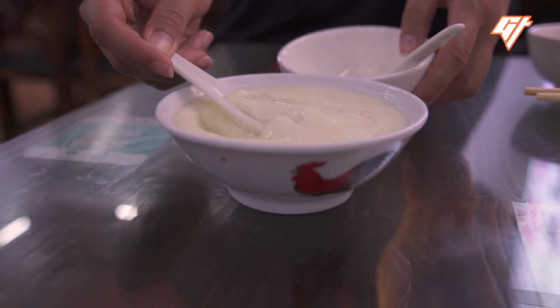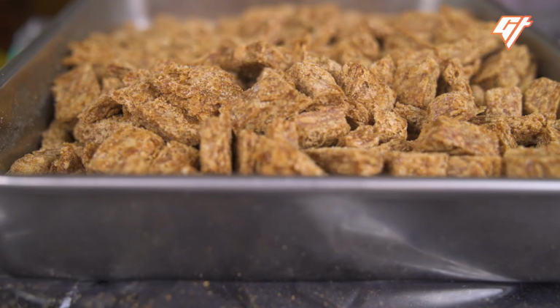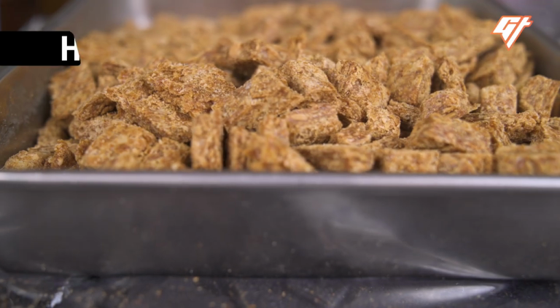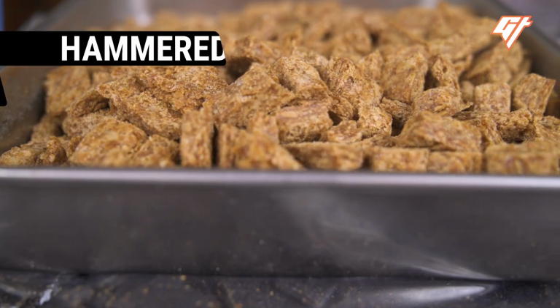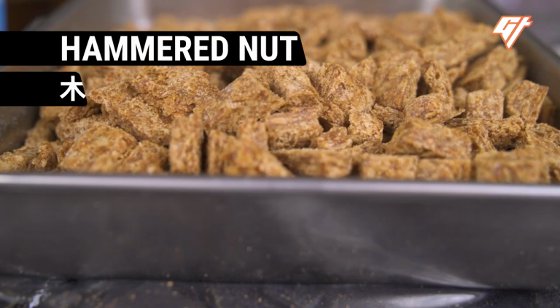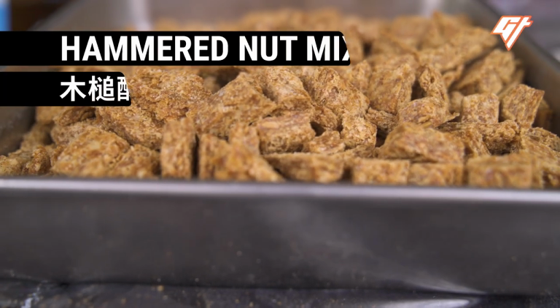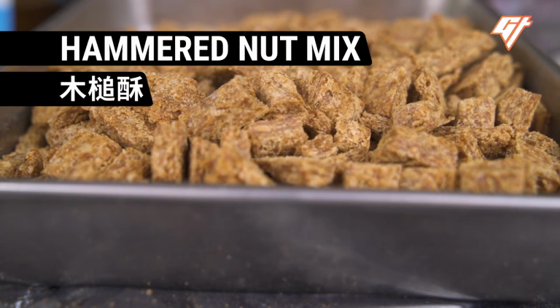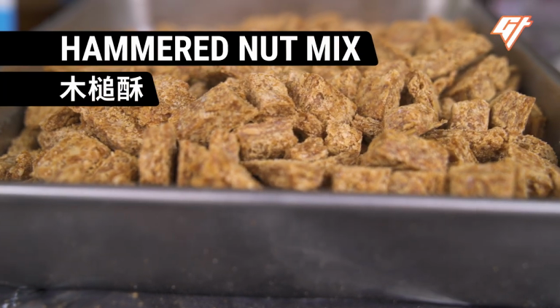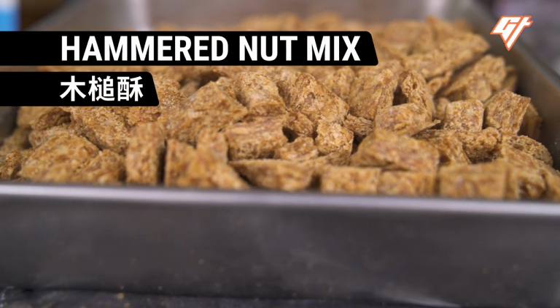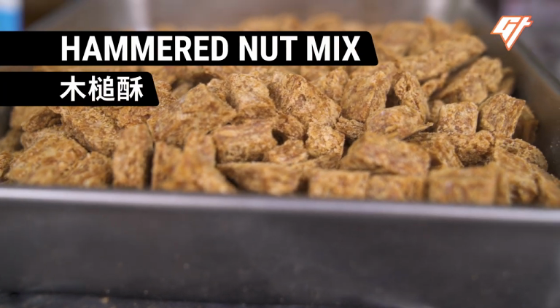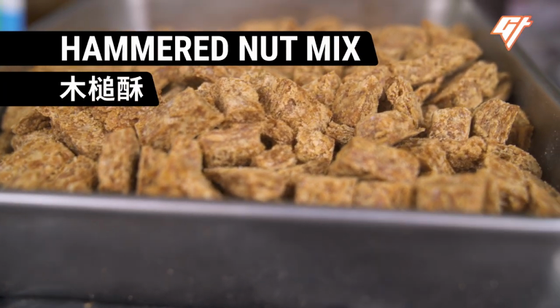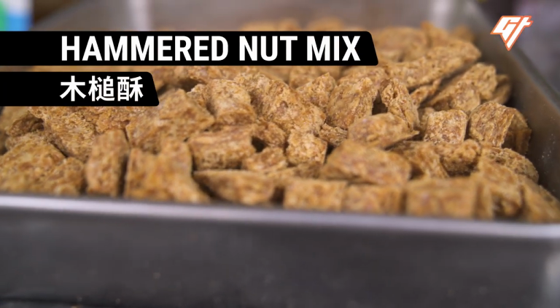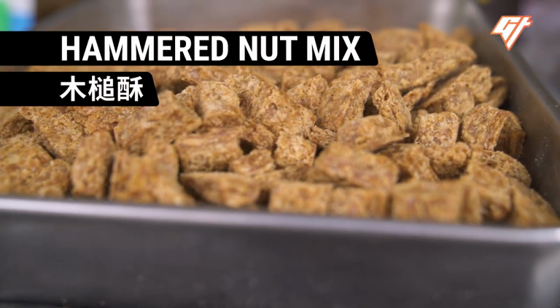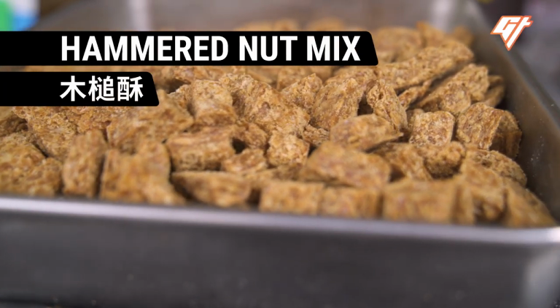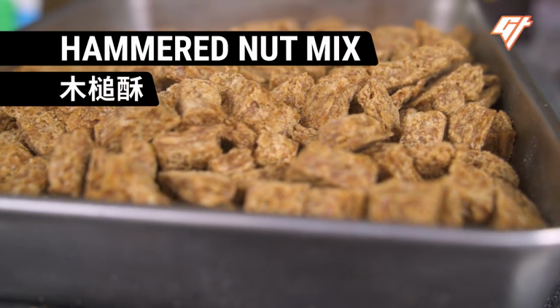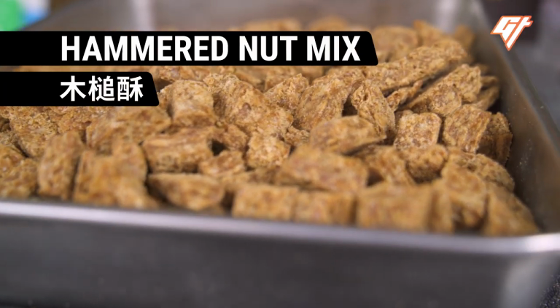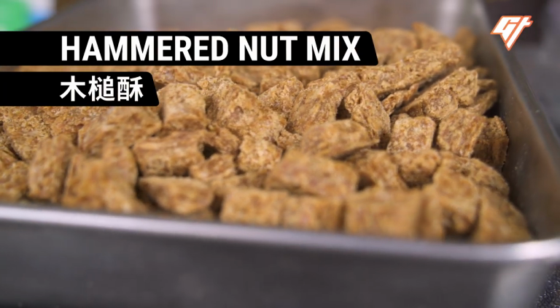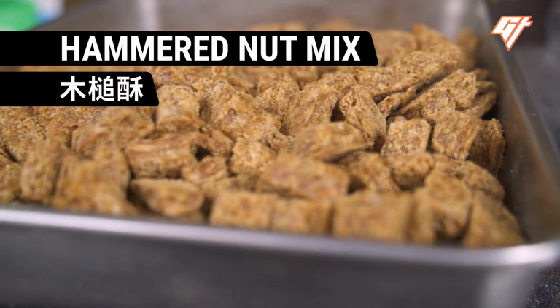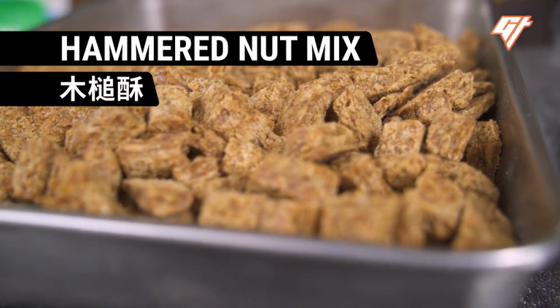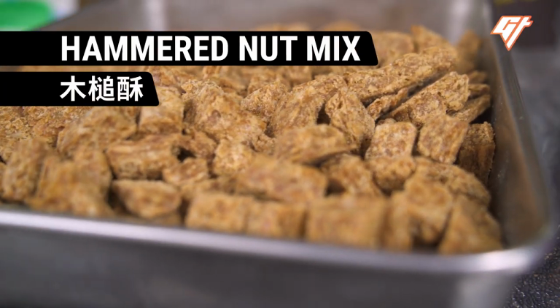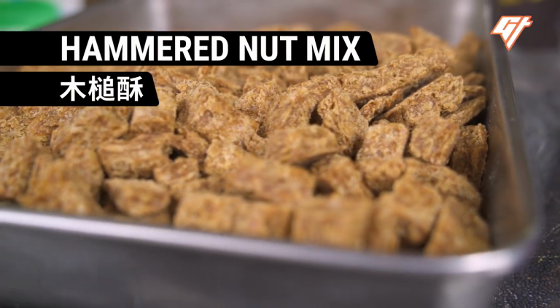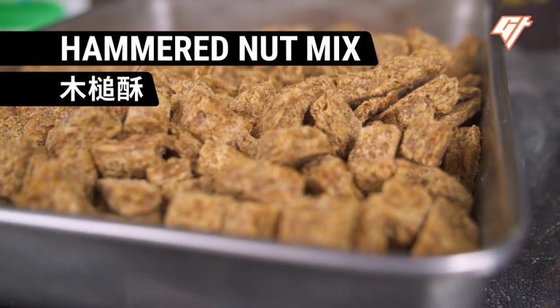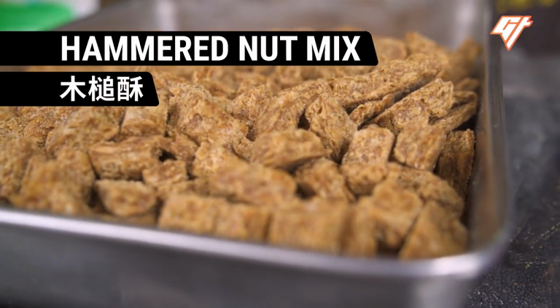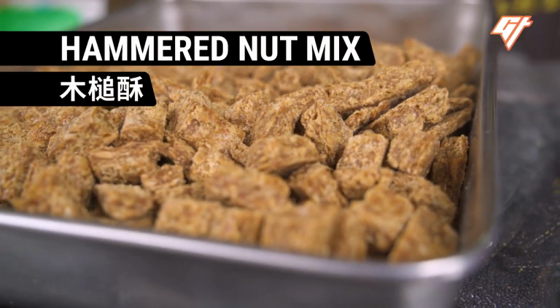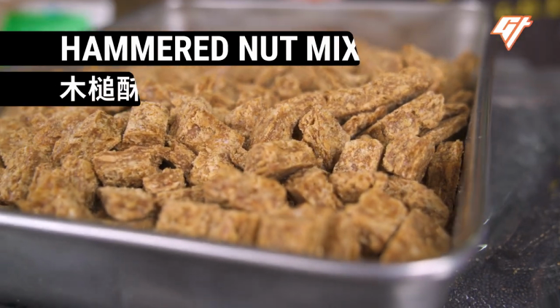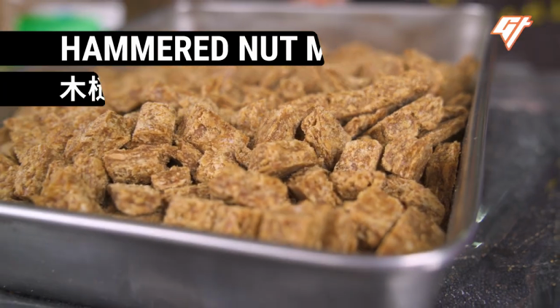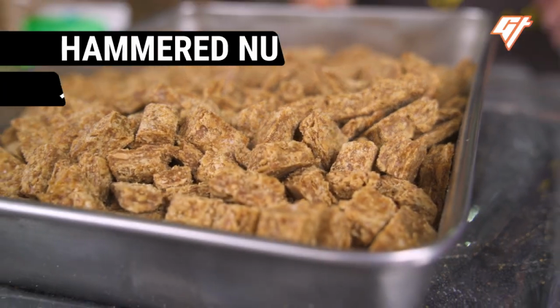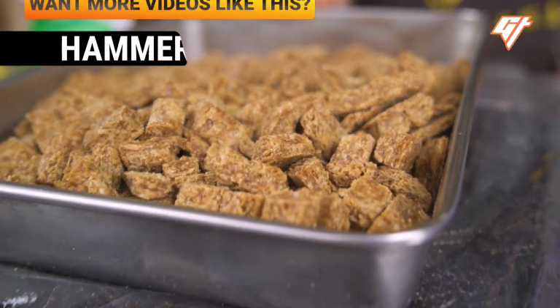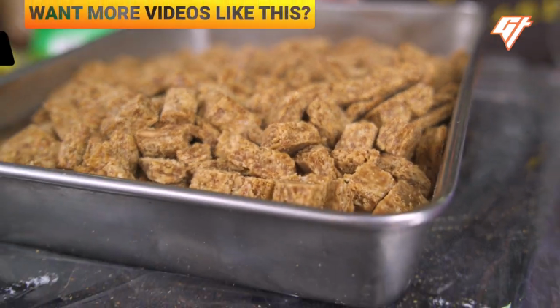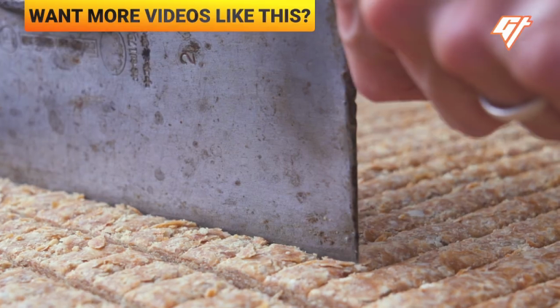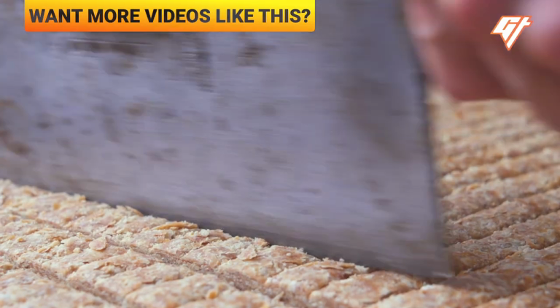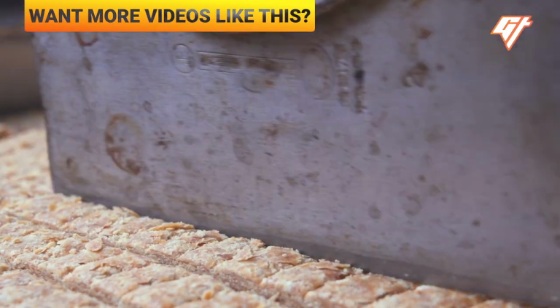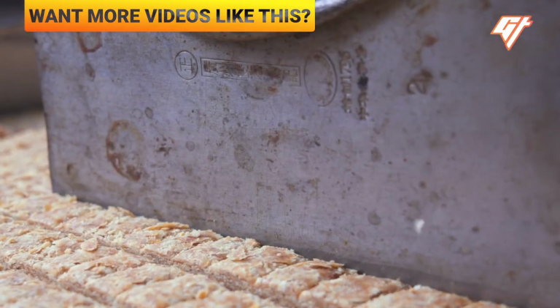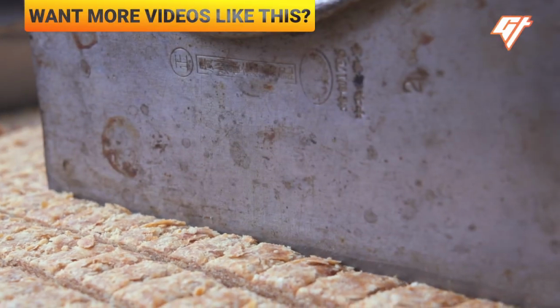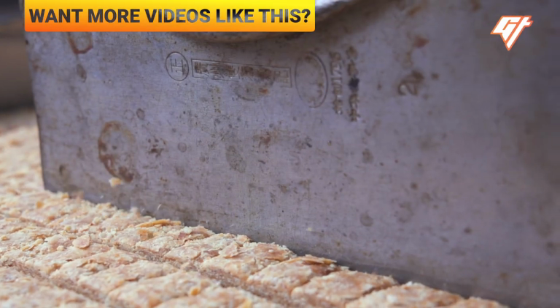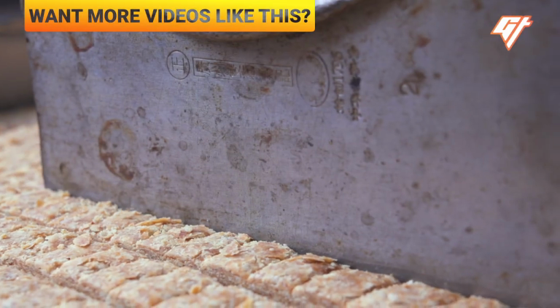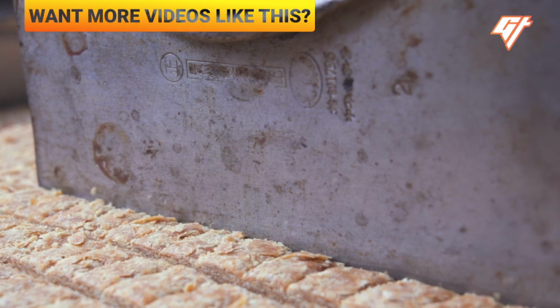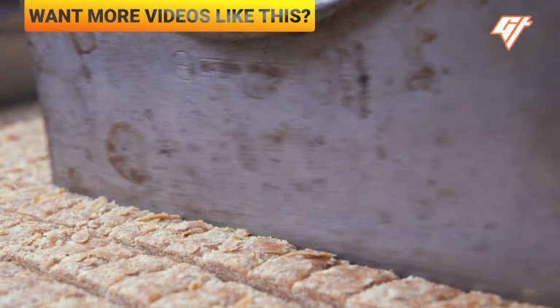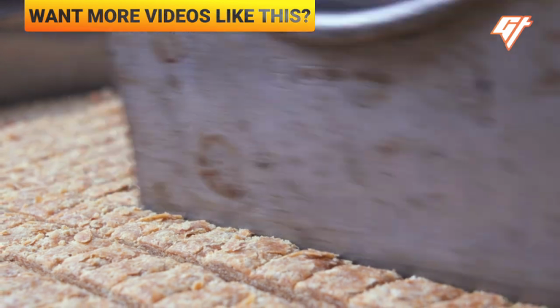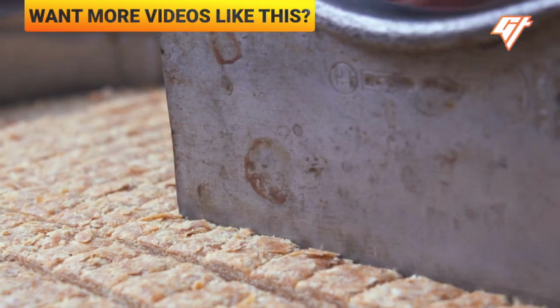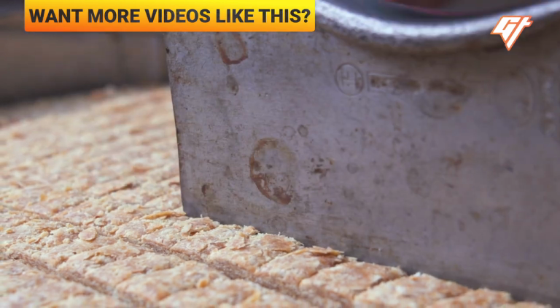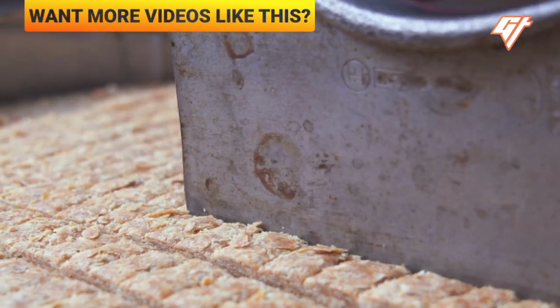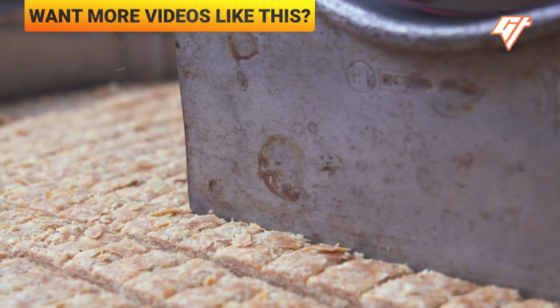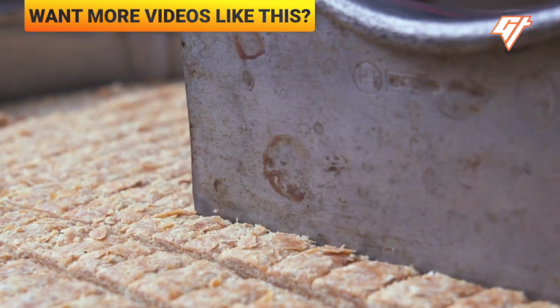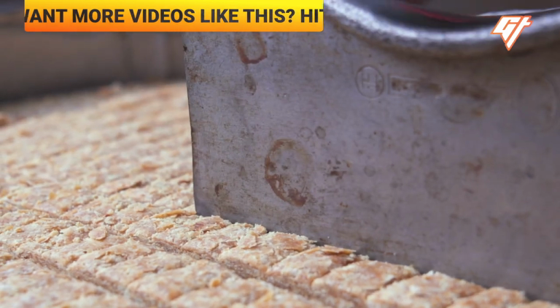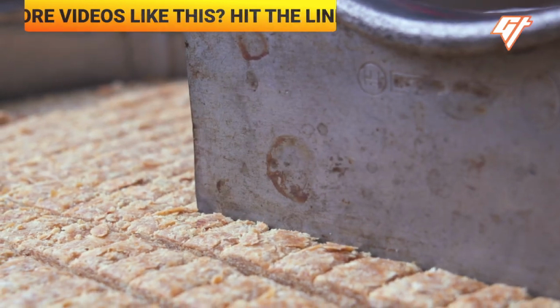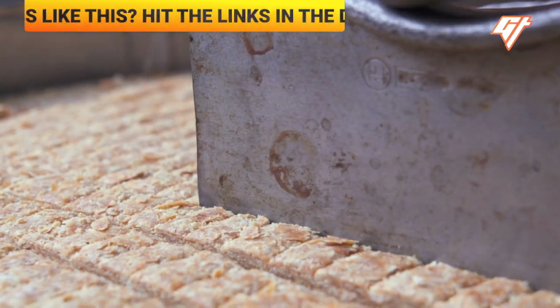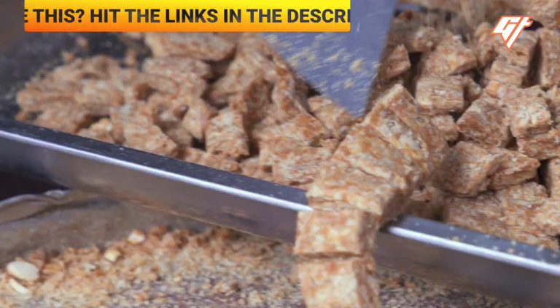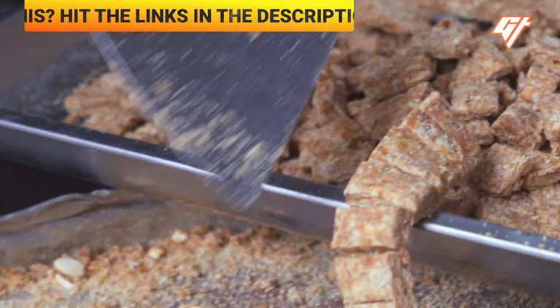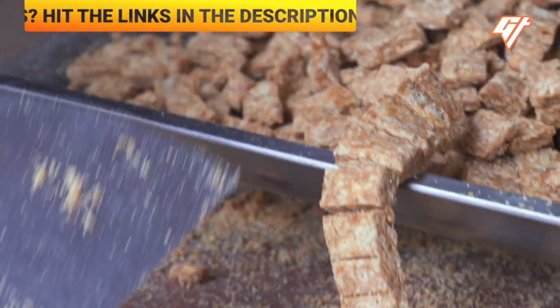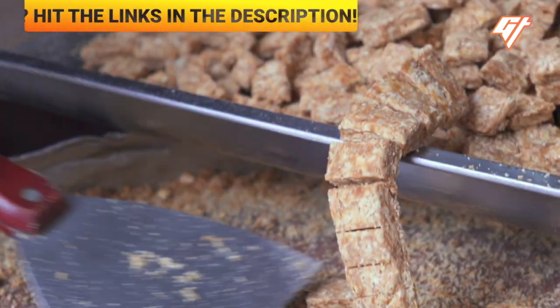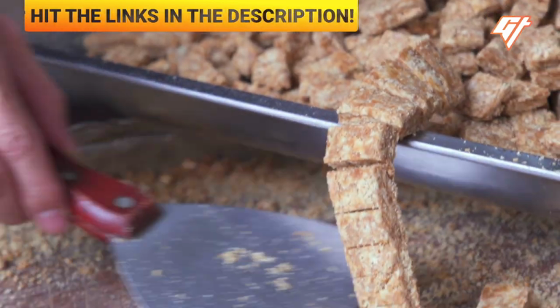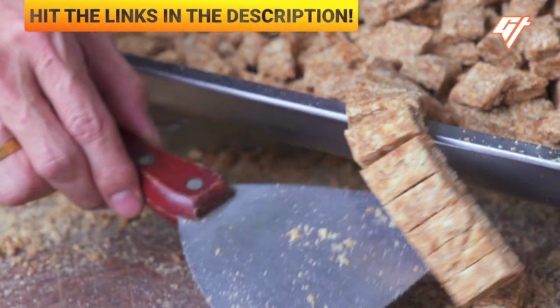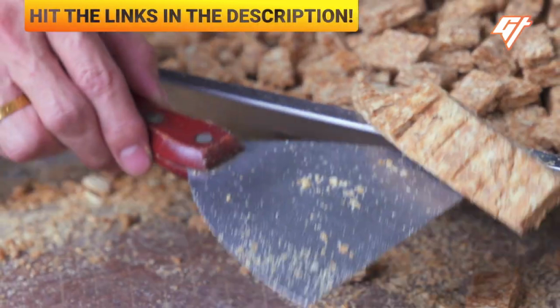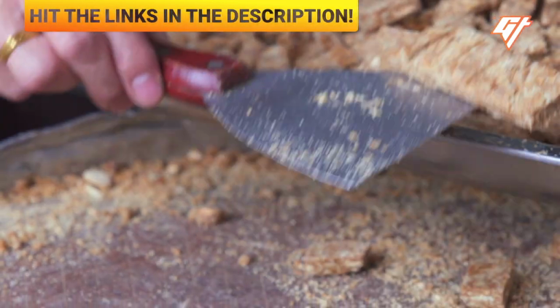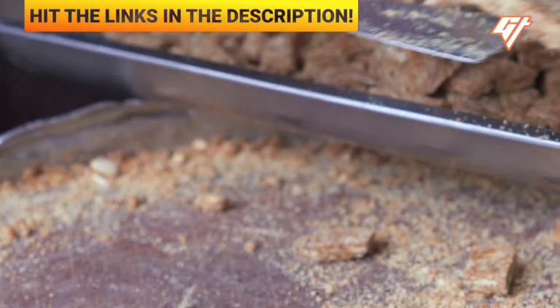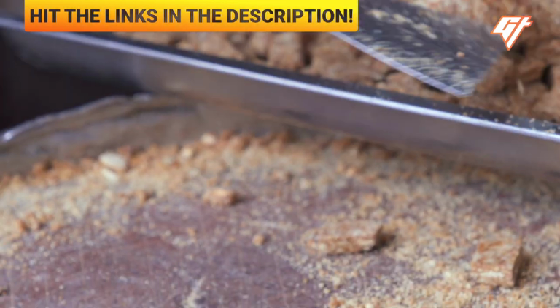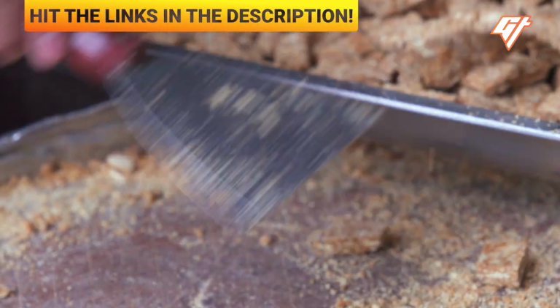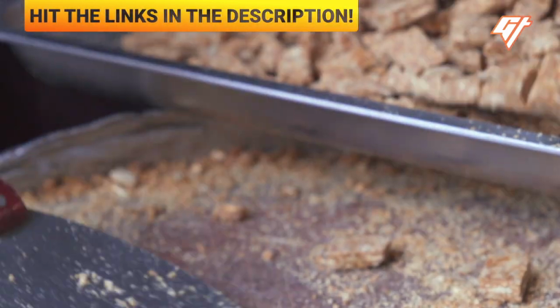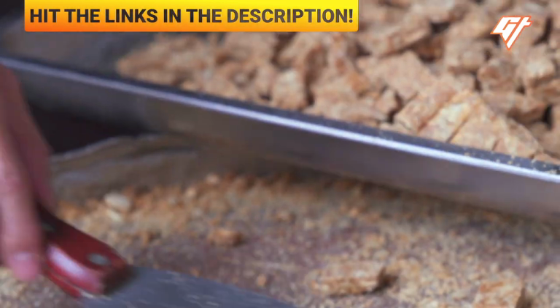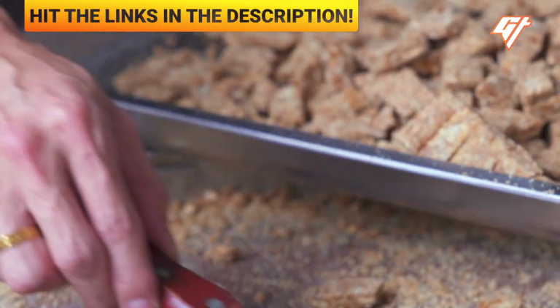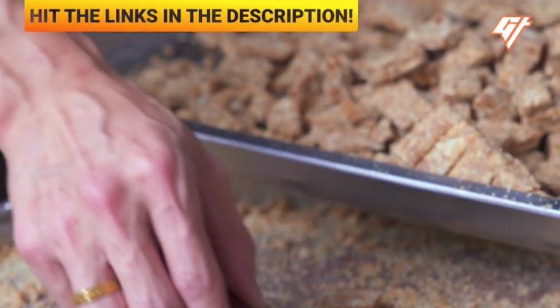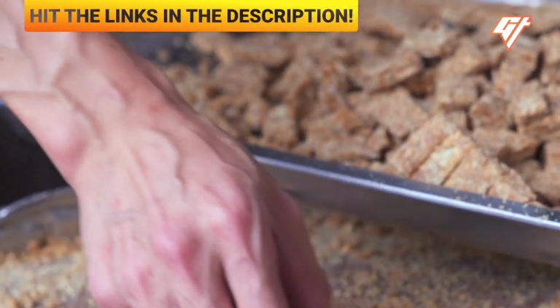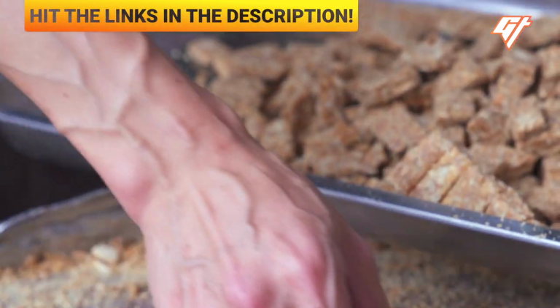Hammered Nut Mix. The town of Fengjian offers a rare opportunity to try this dish fresh.